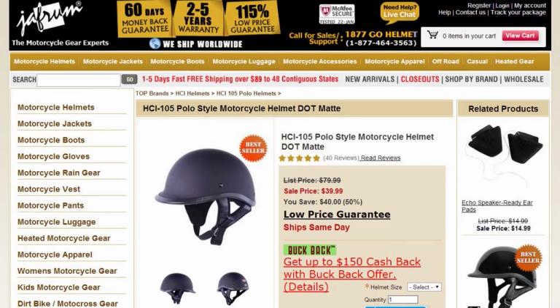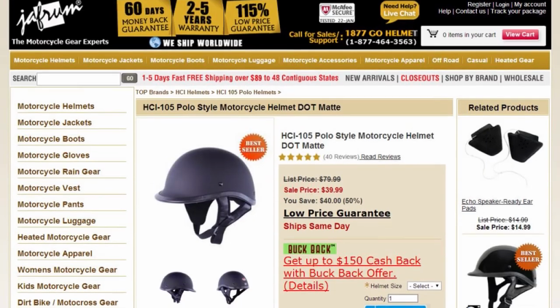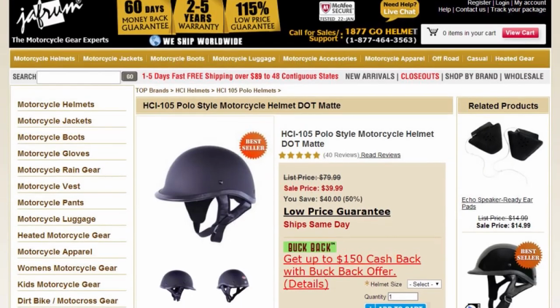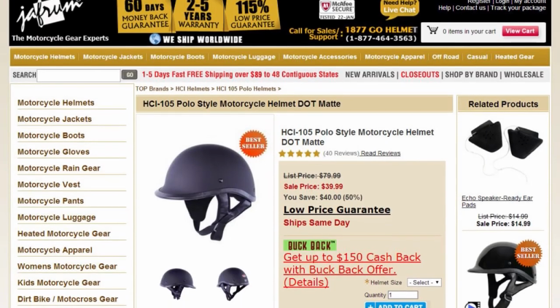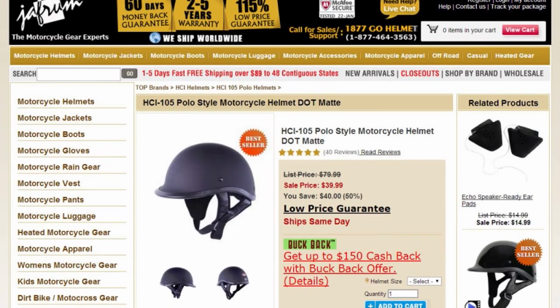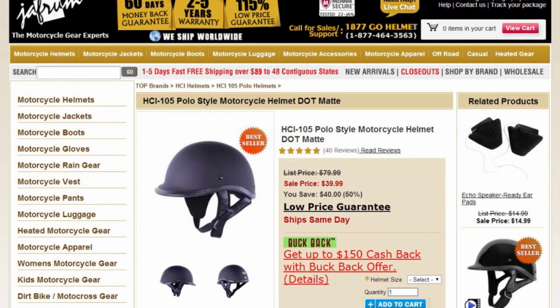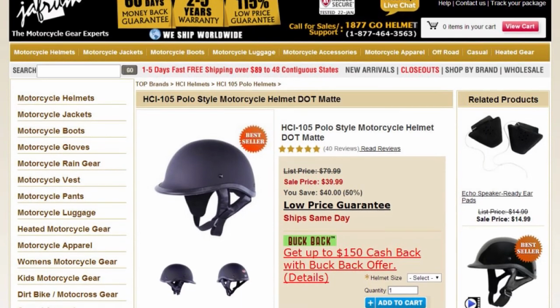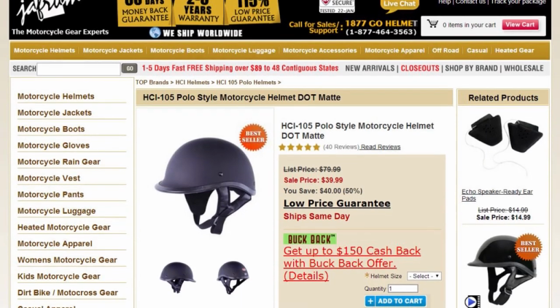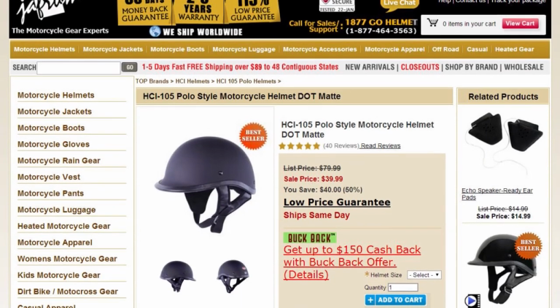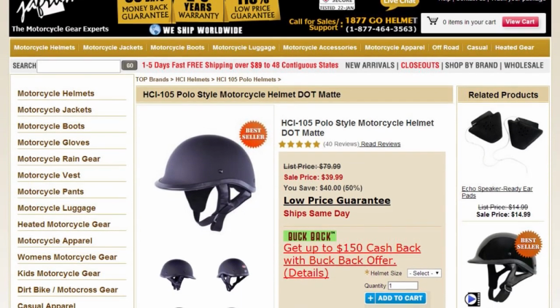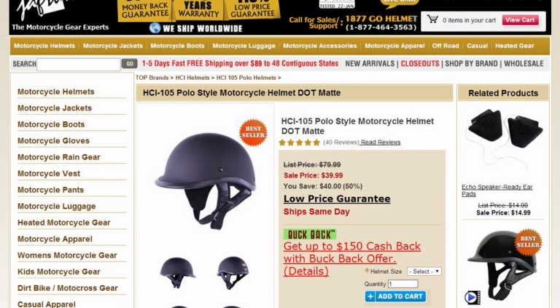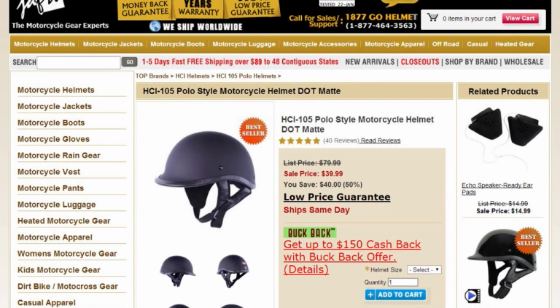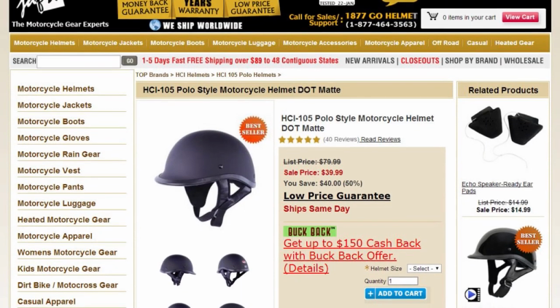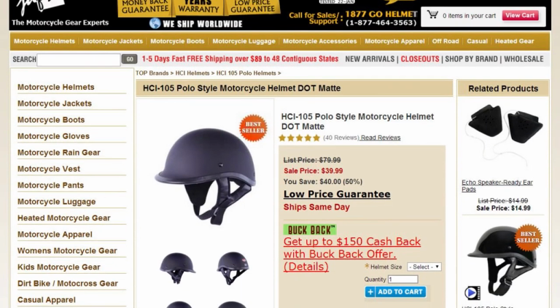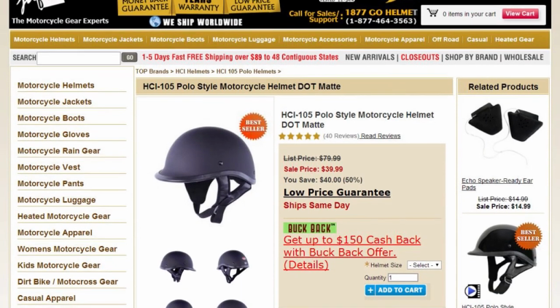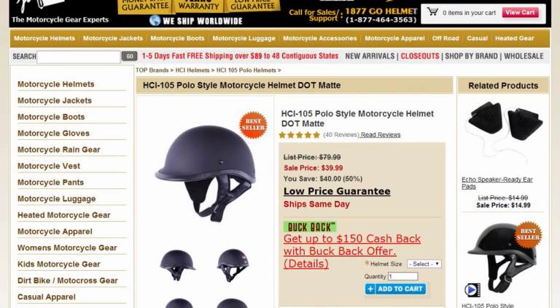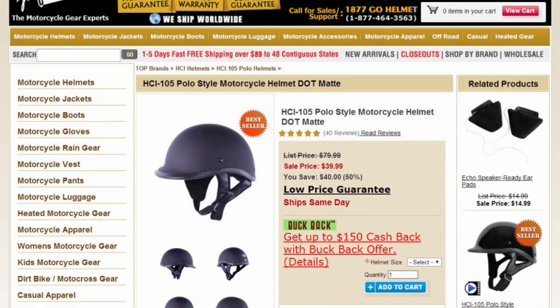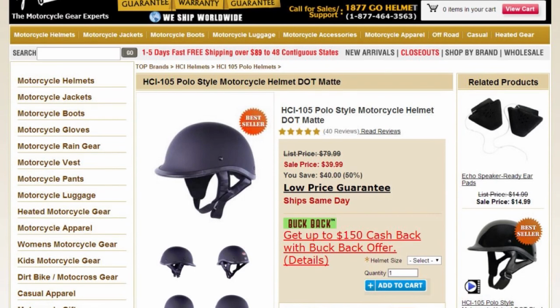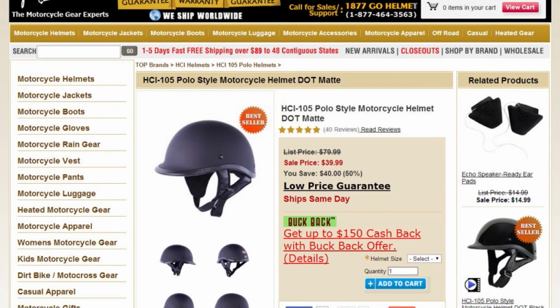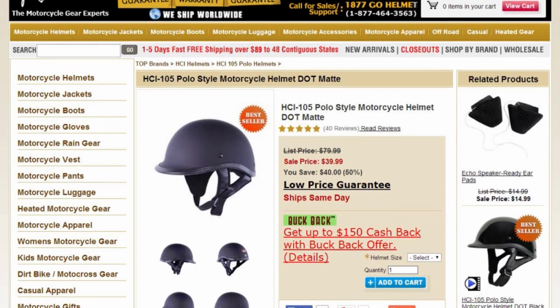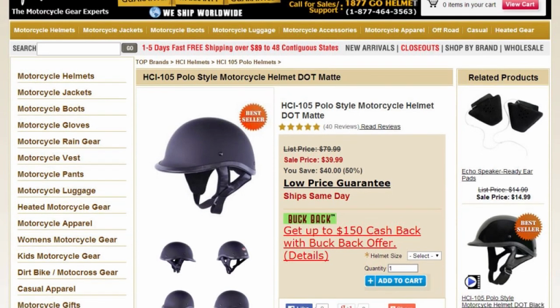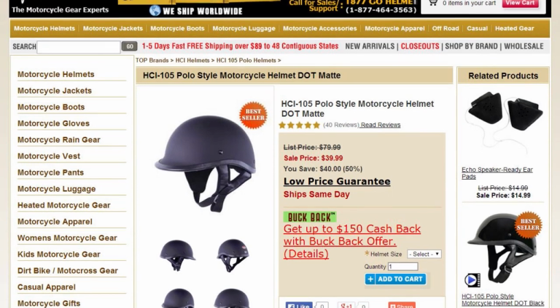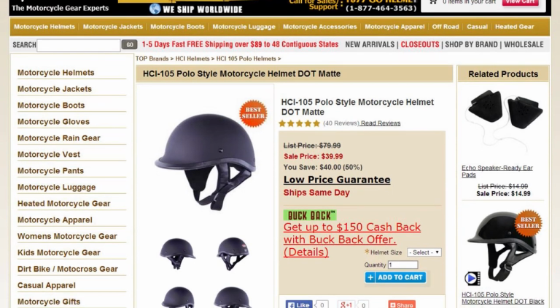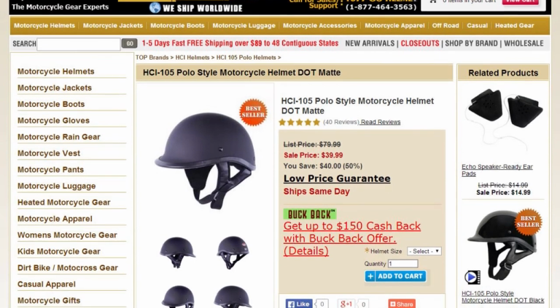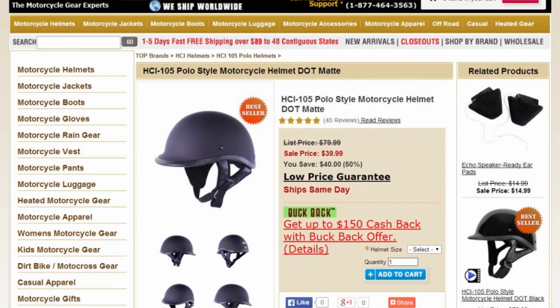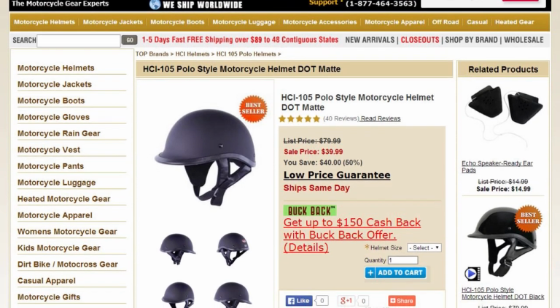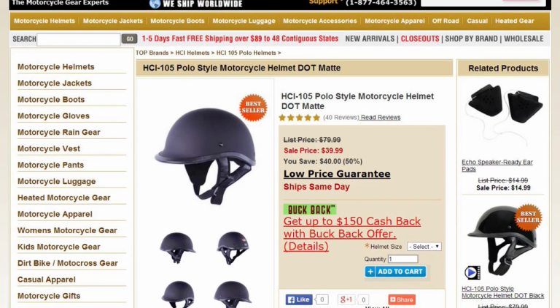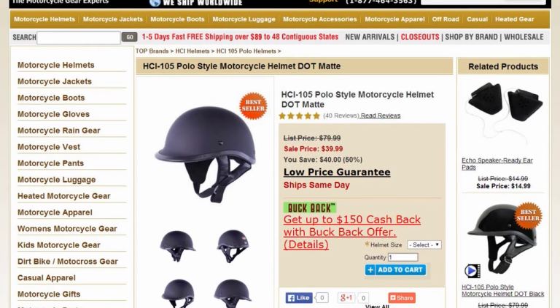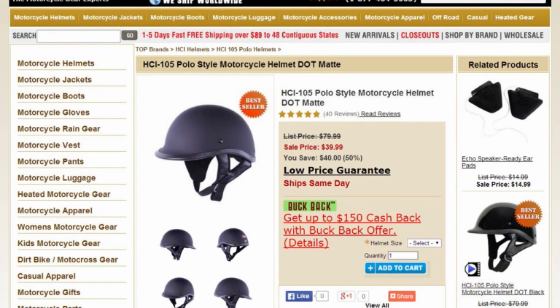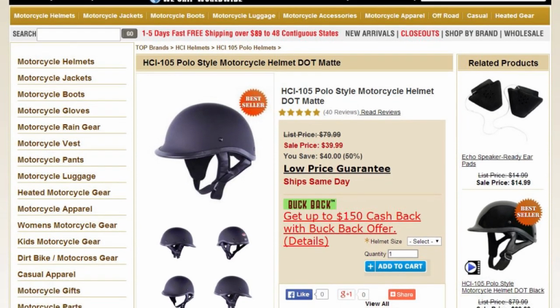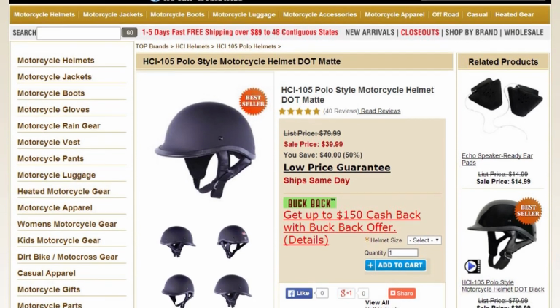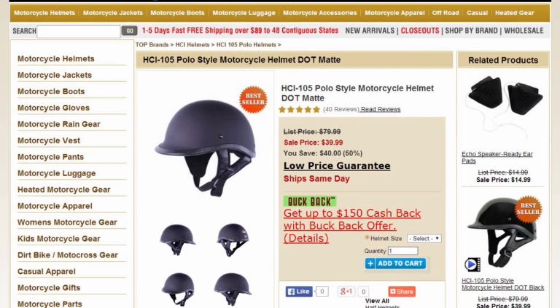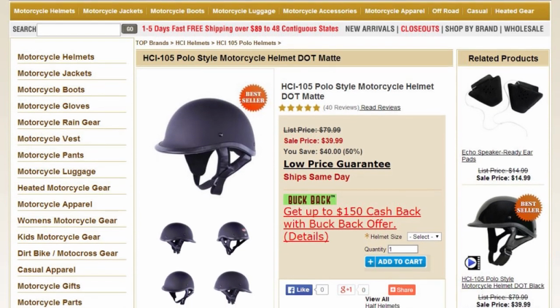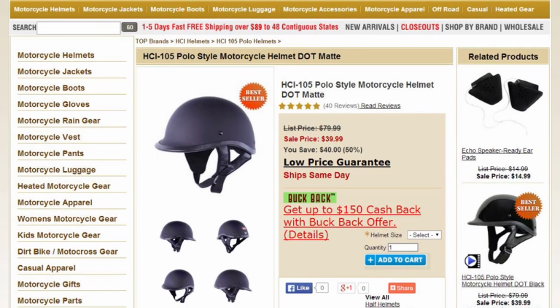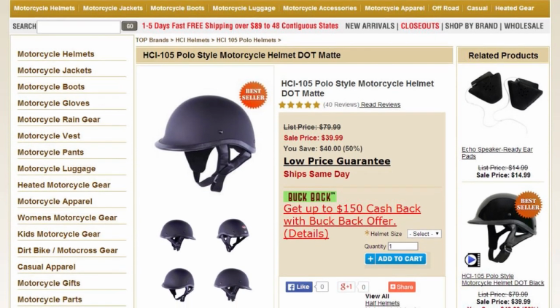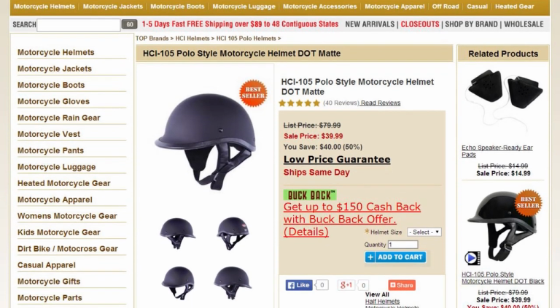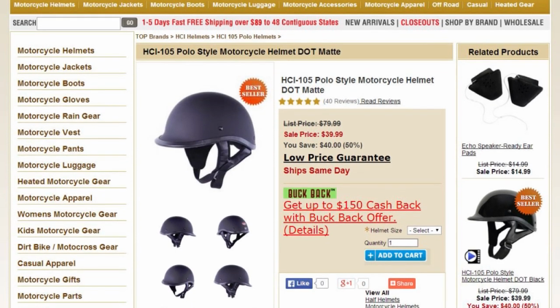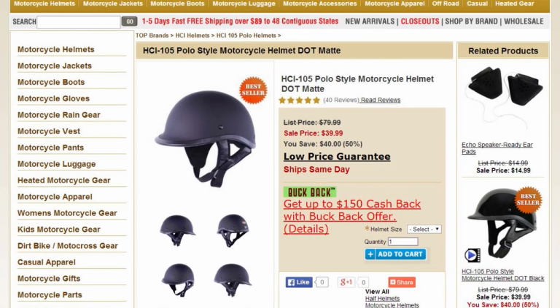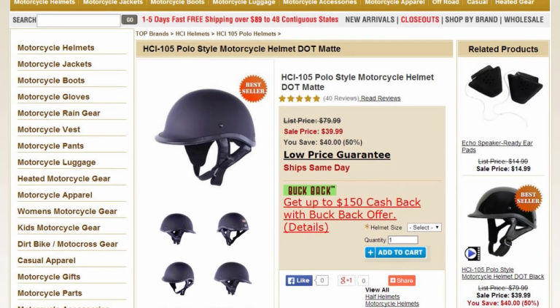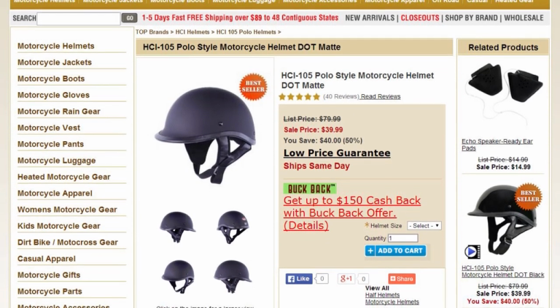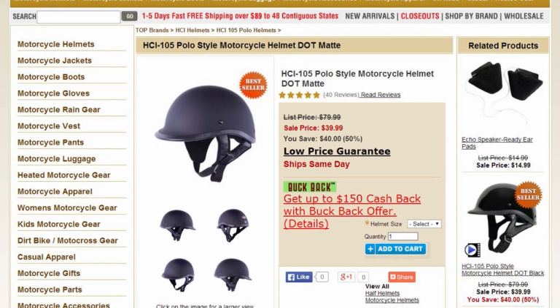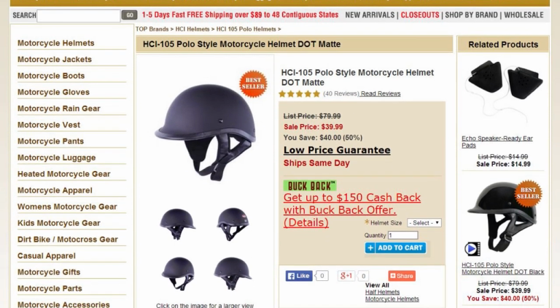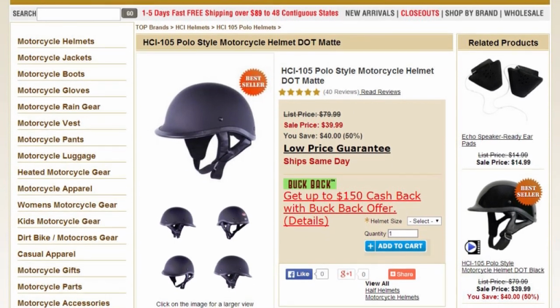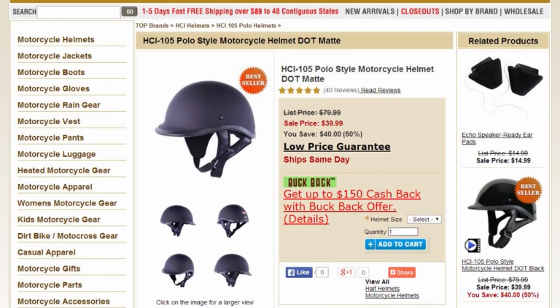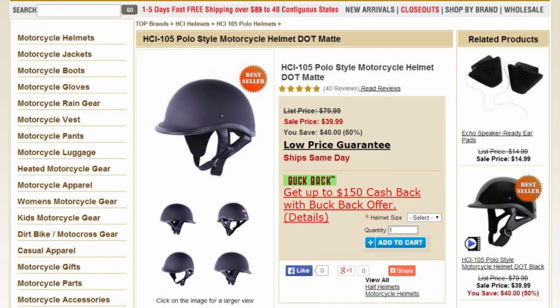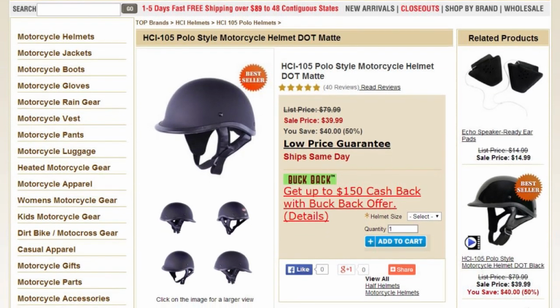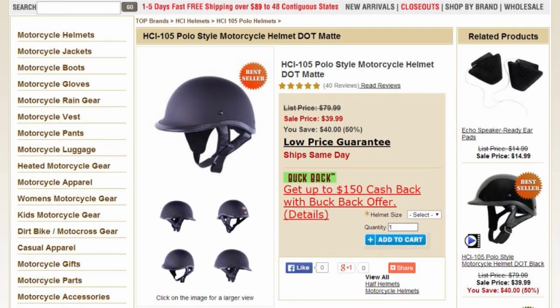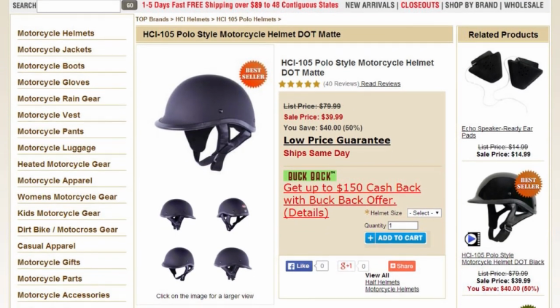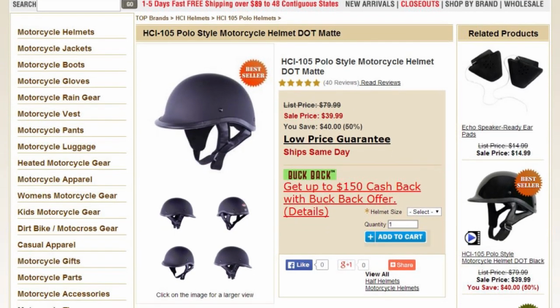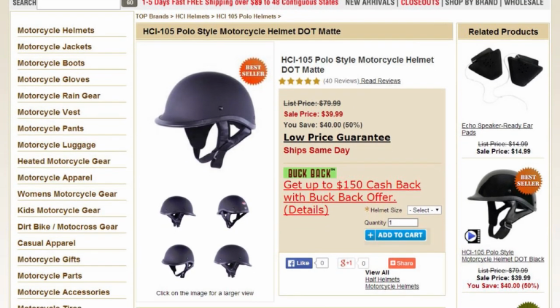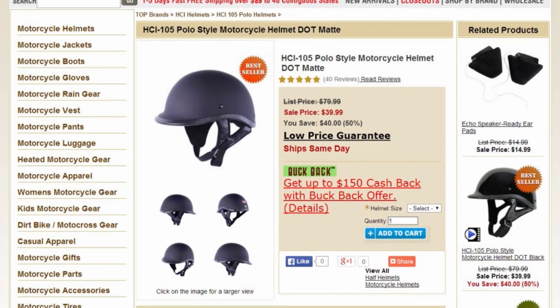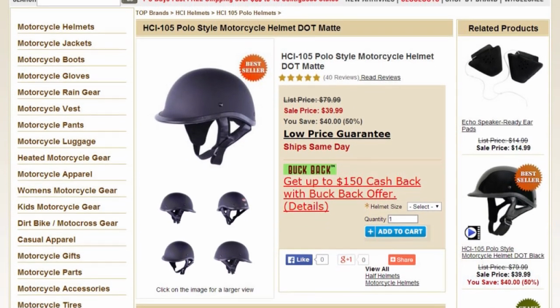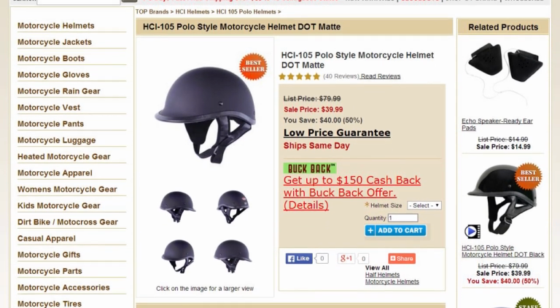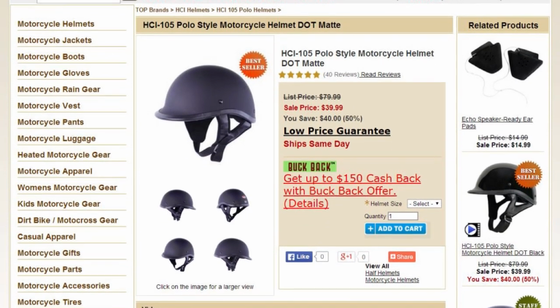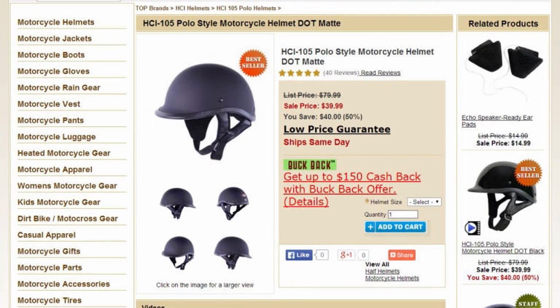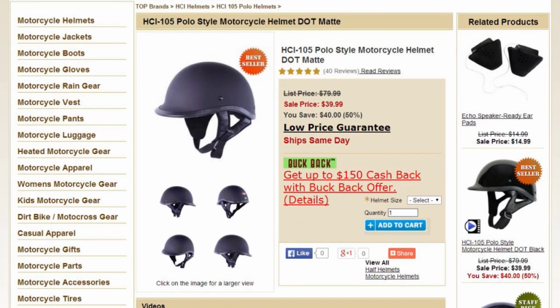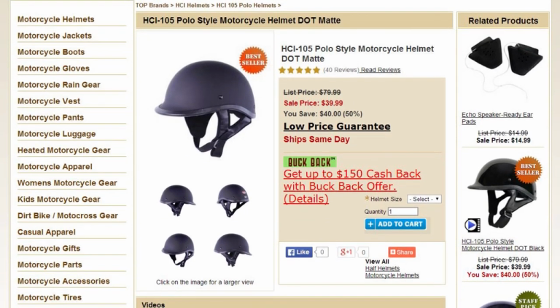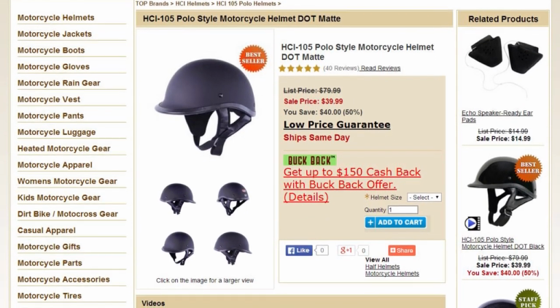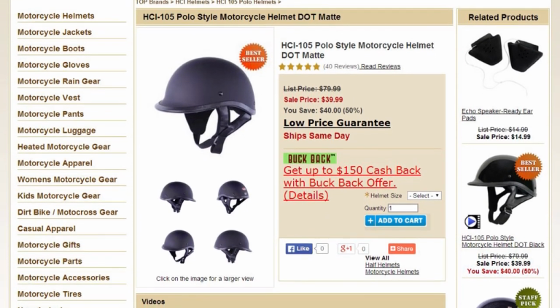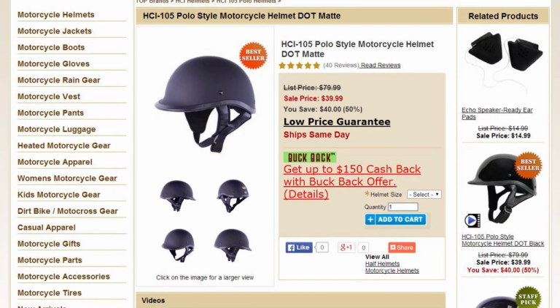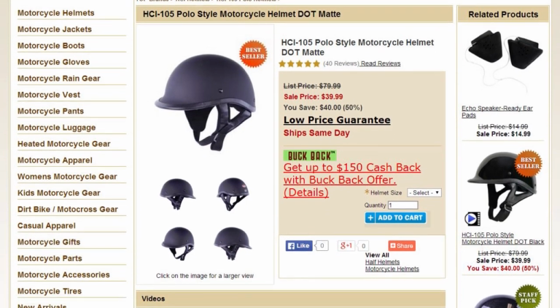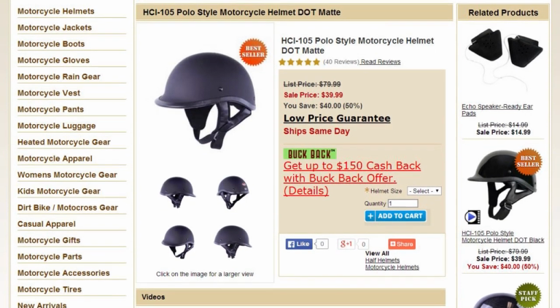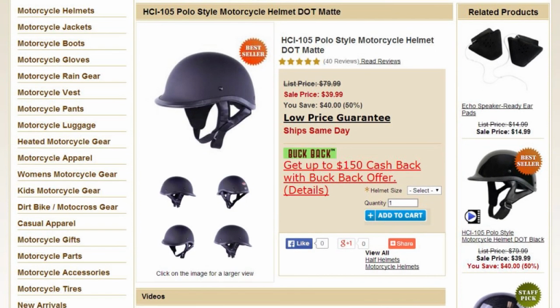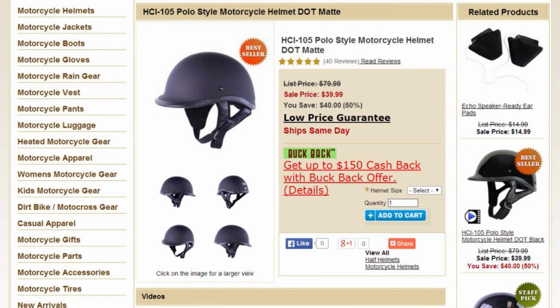This helmet fitment is also available in the popular polo style in the HCI-110, for riders that prefer the visor be sculpted right into the shell.